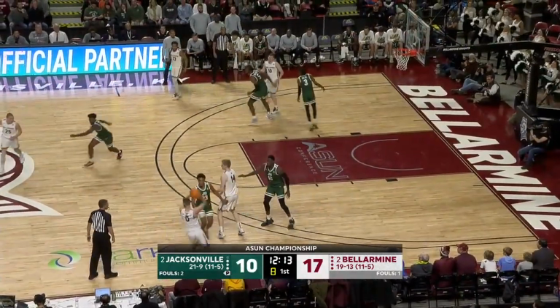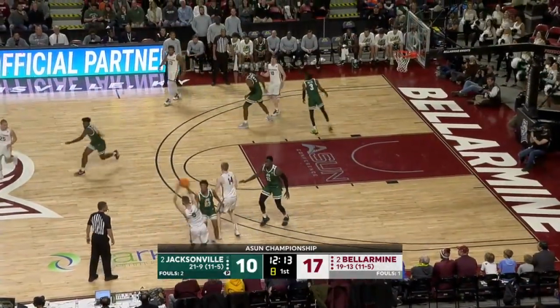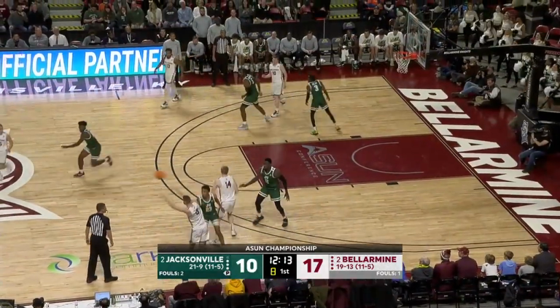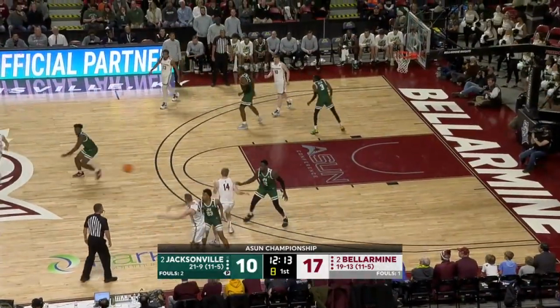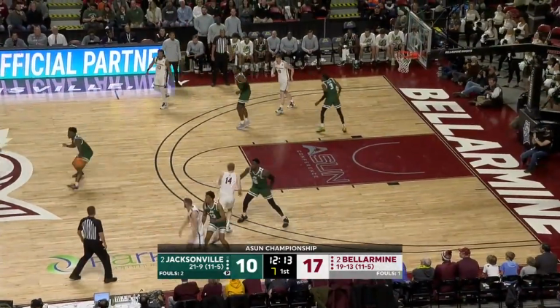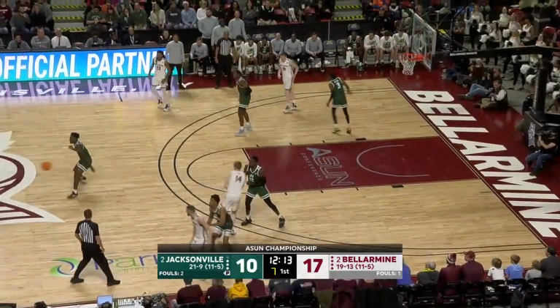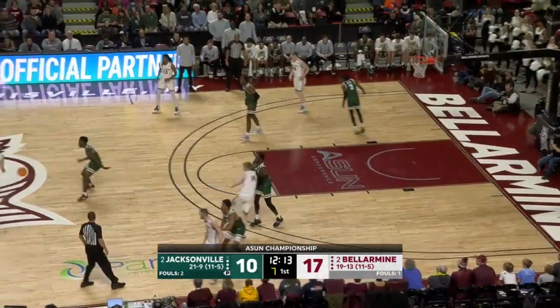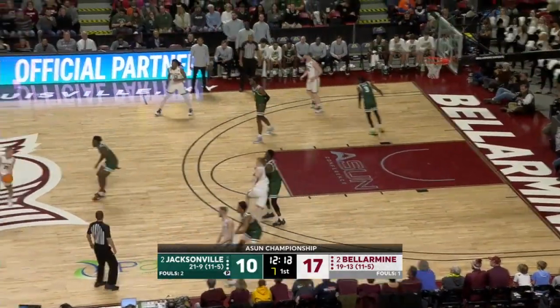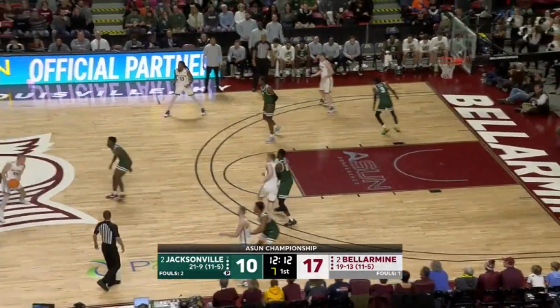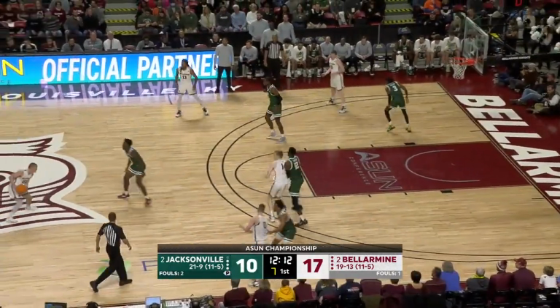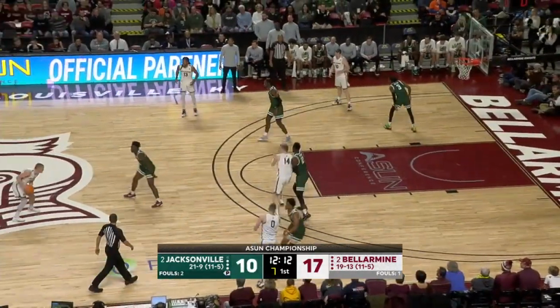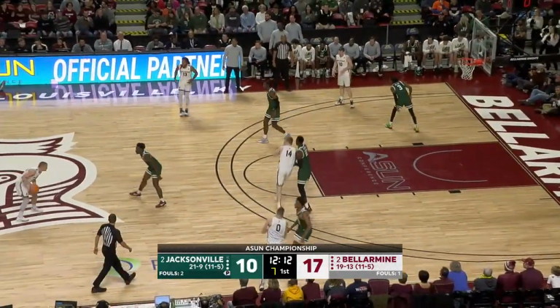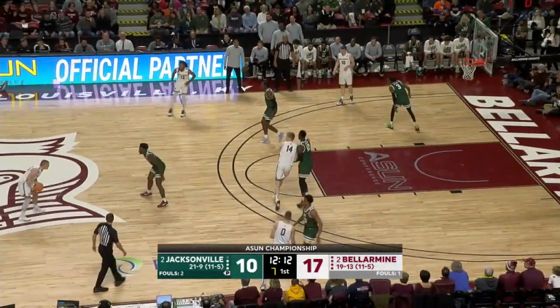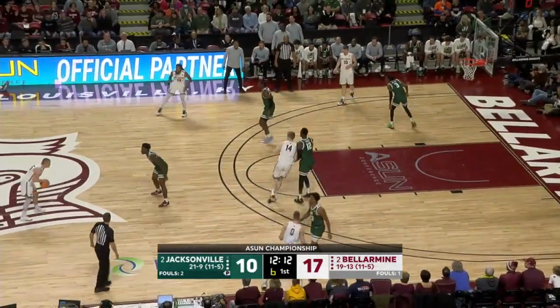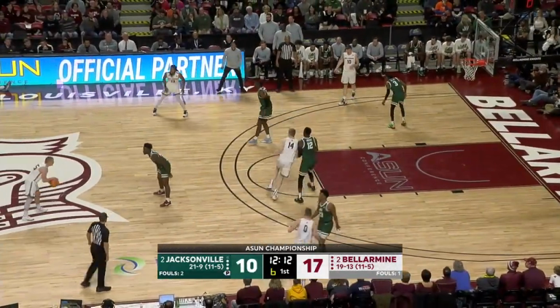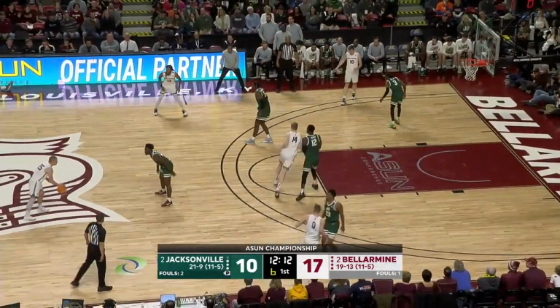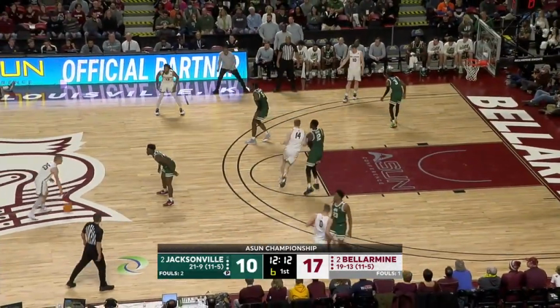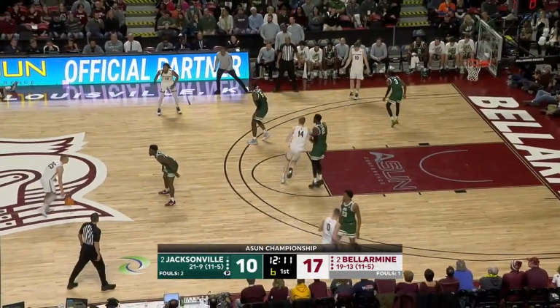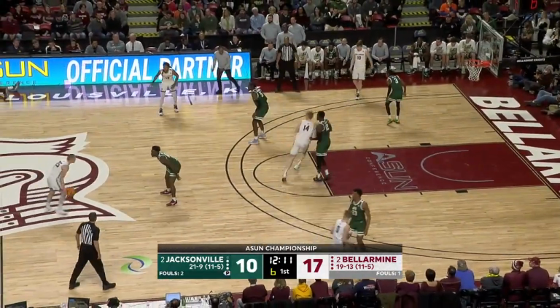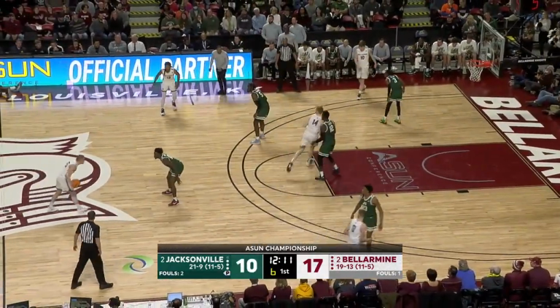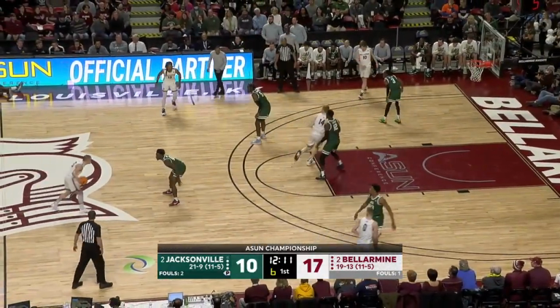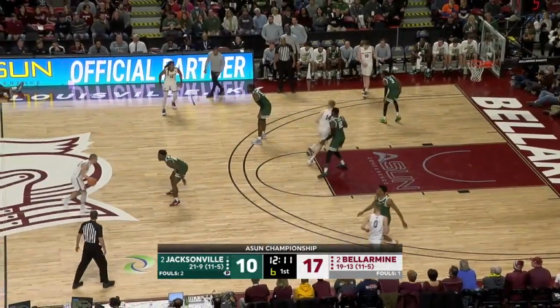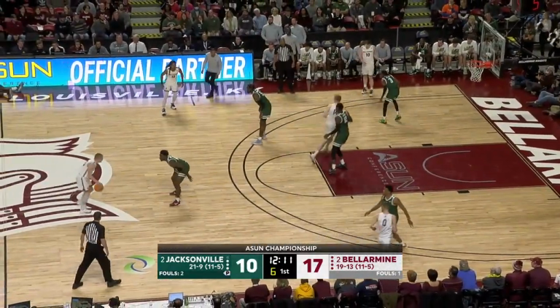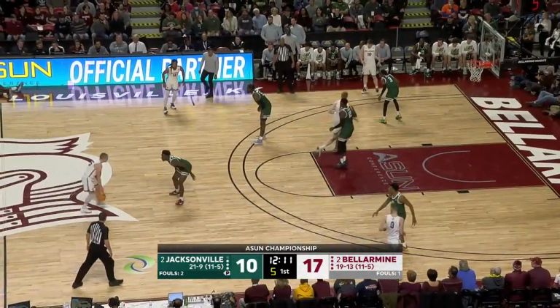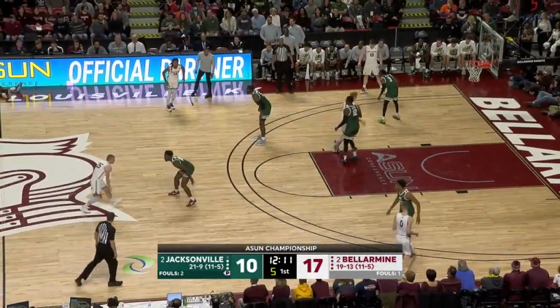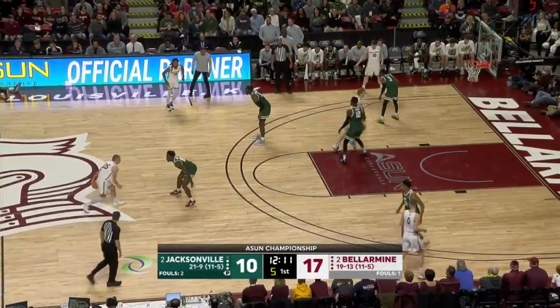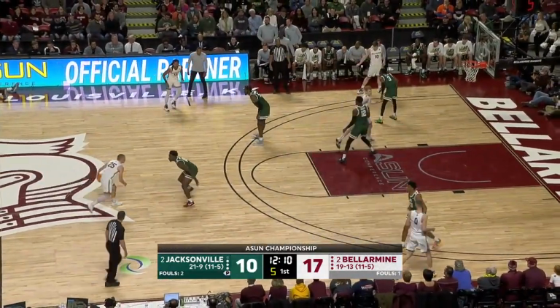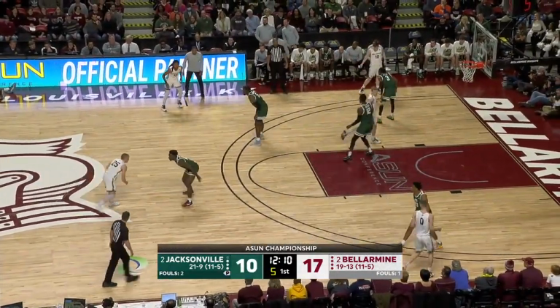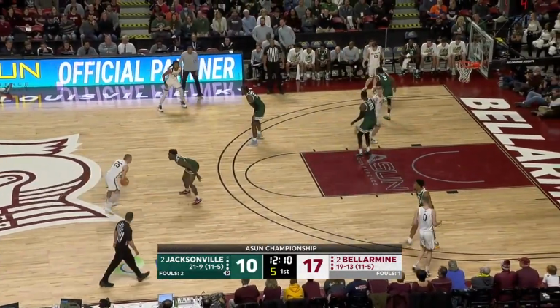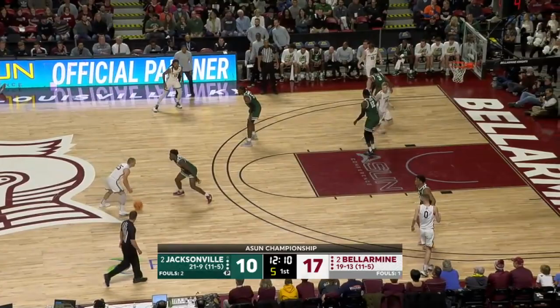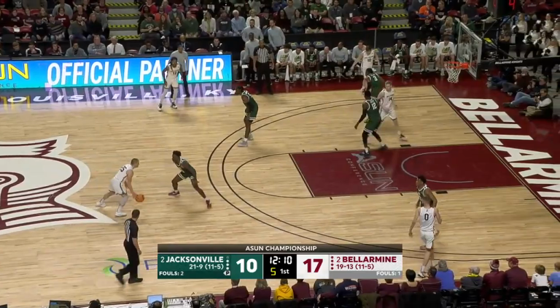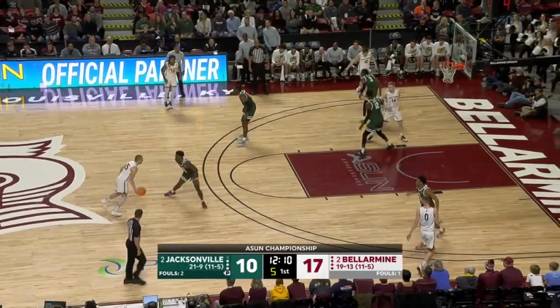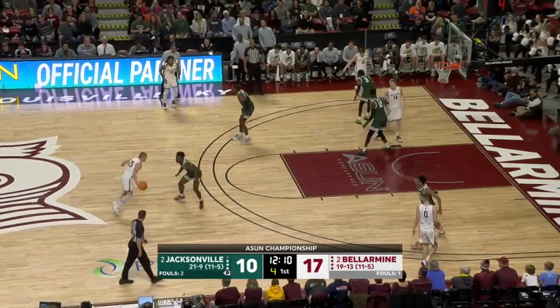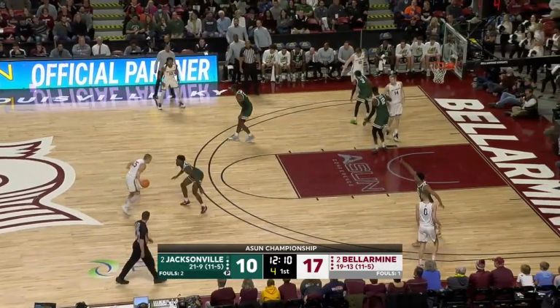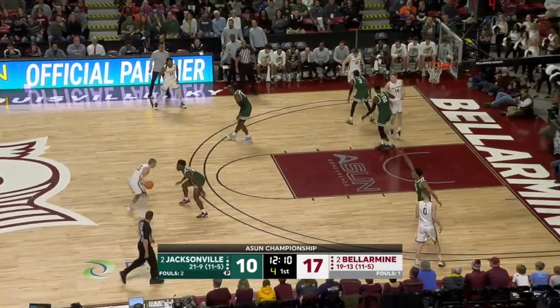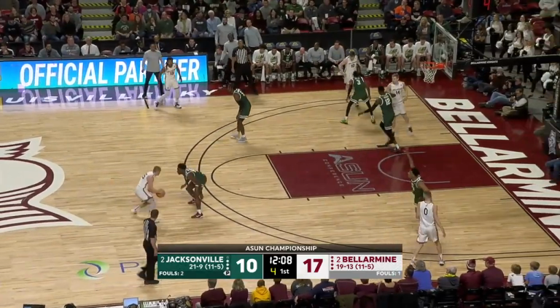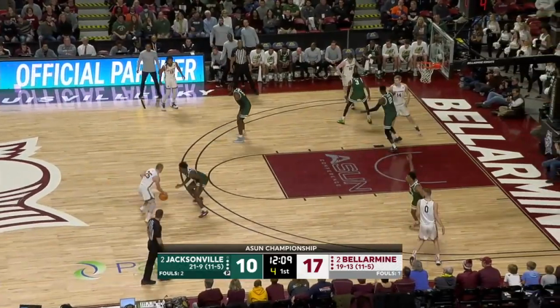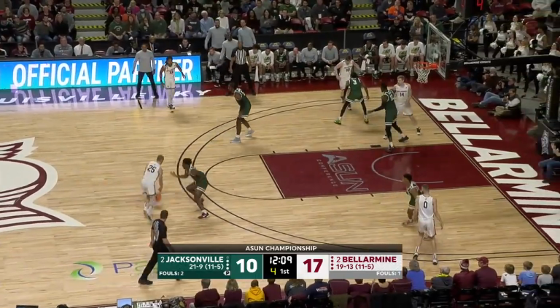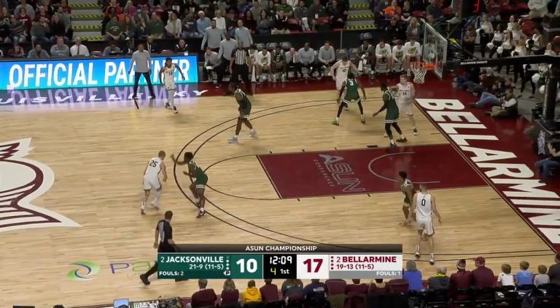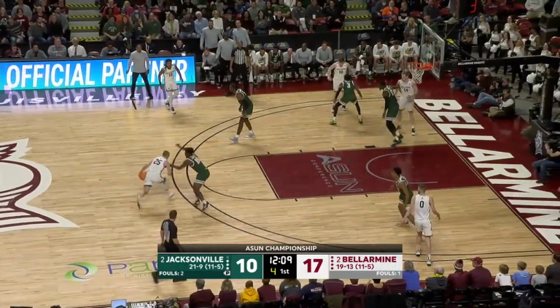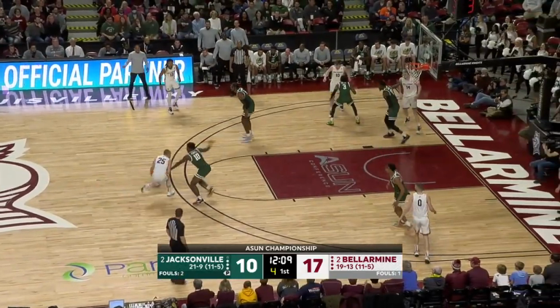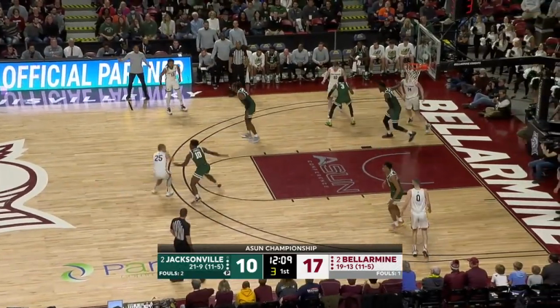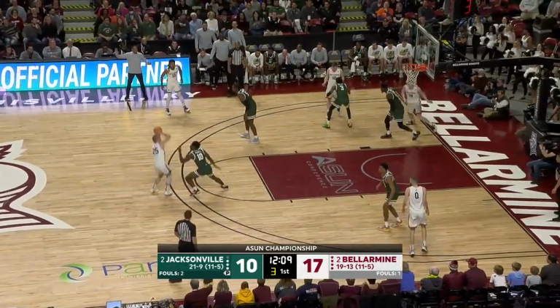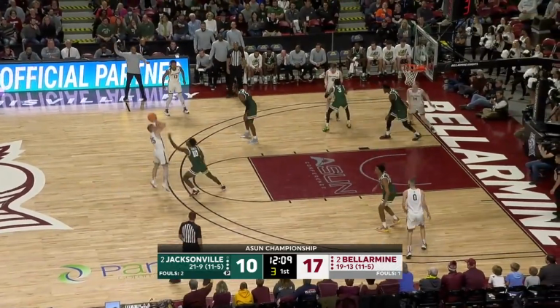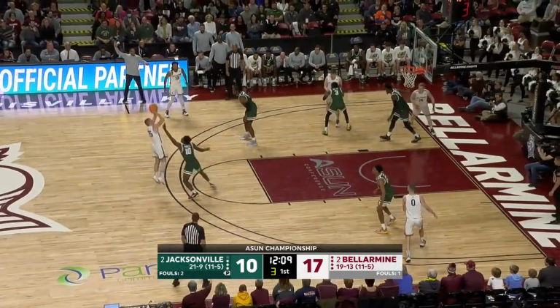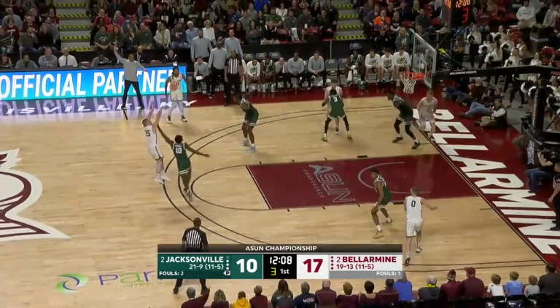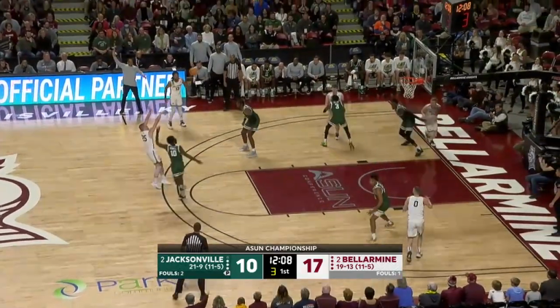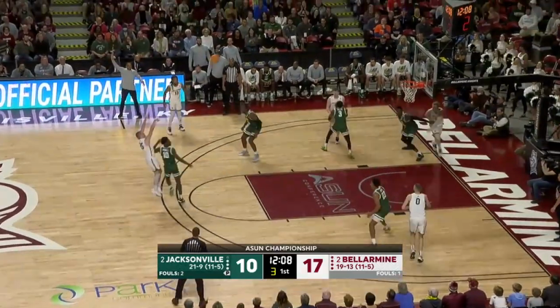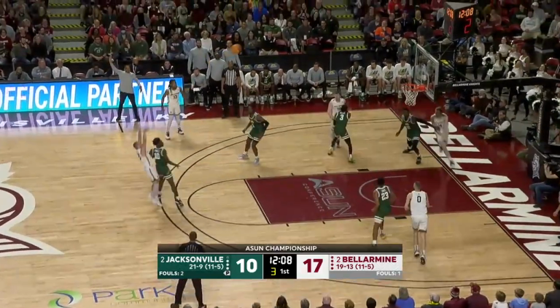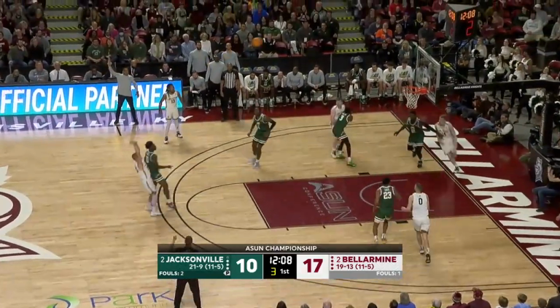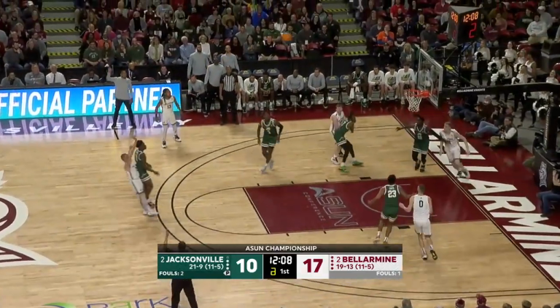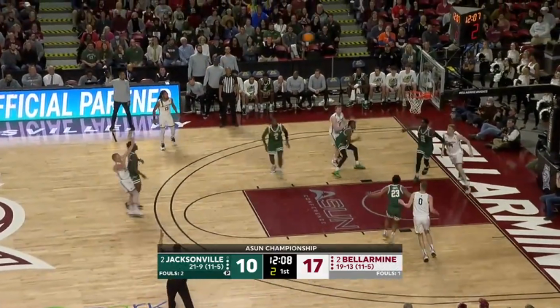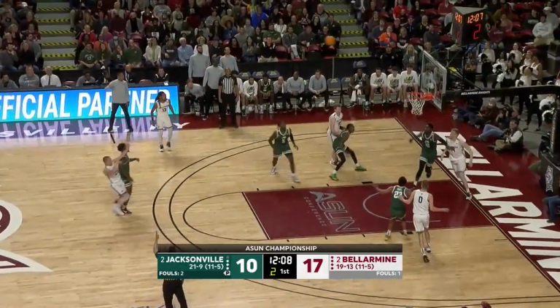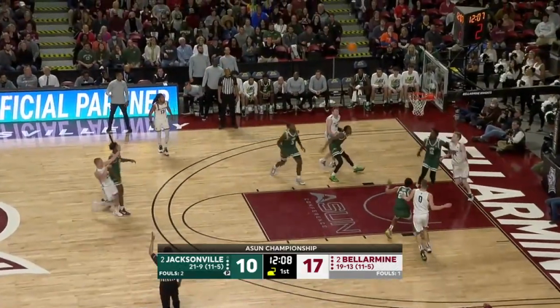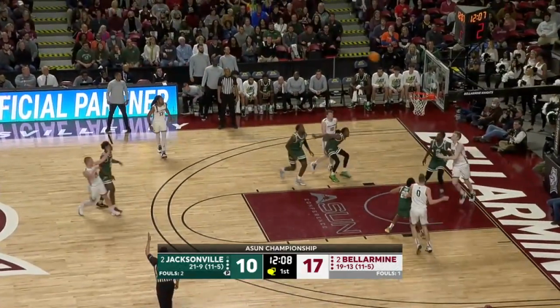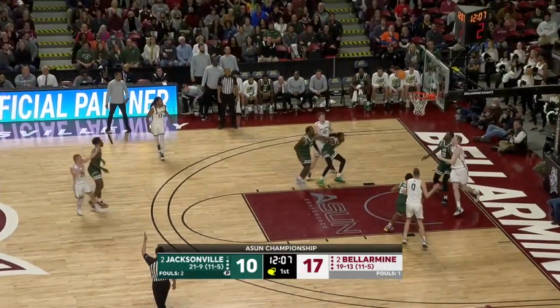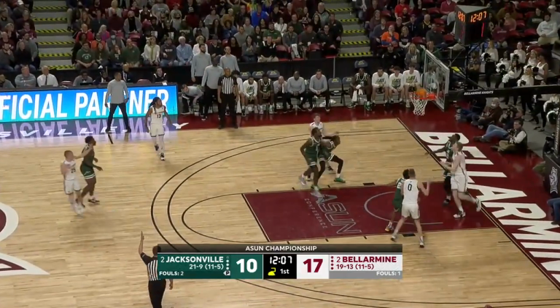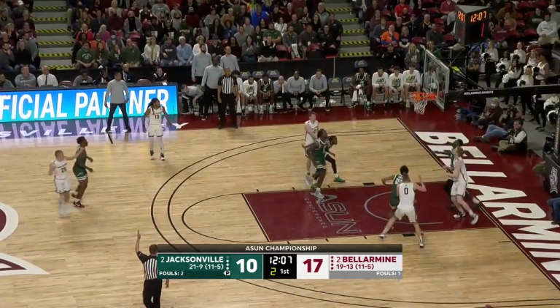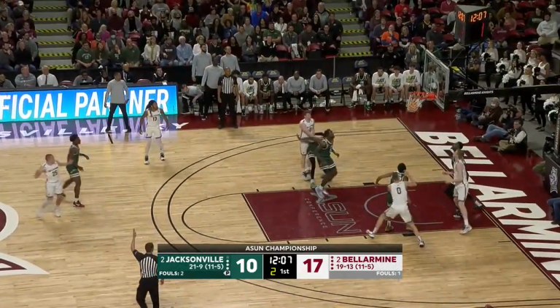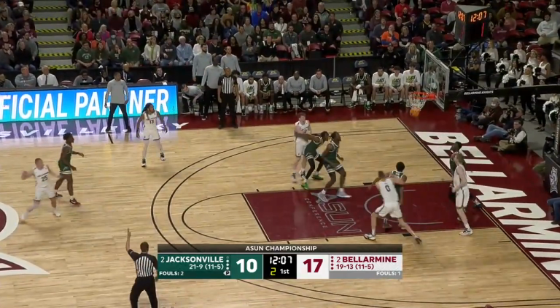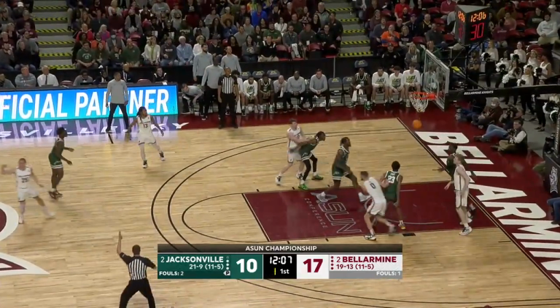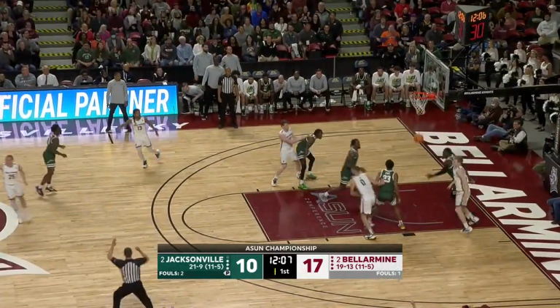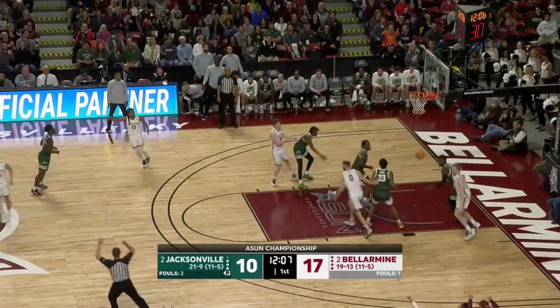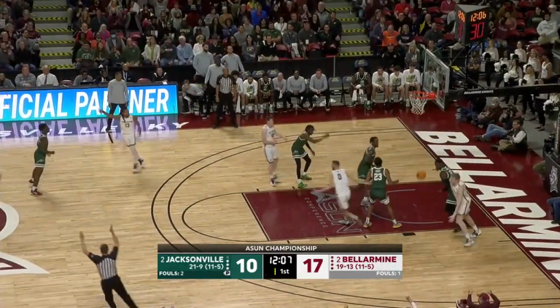Seven to shoot now. This is a good defensive possession for the Dolphins. Fleming working on Powell — lofts it up, and in!